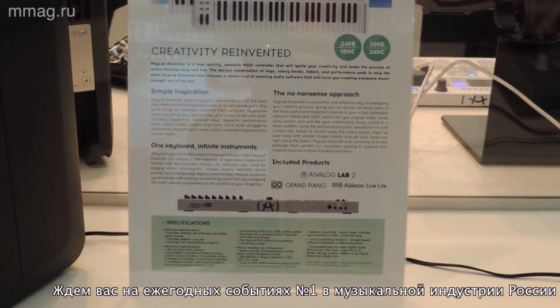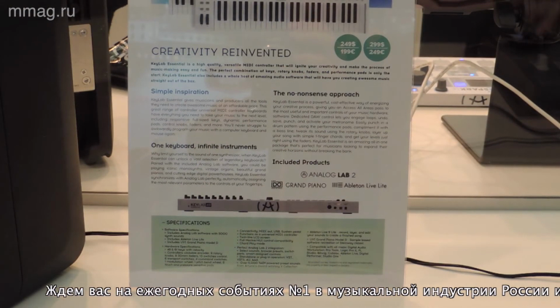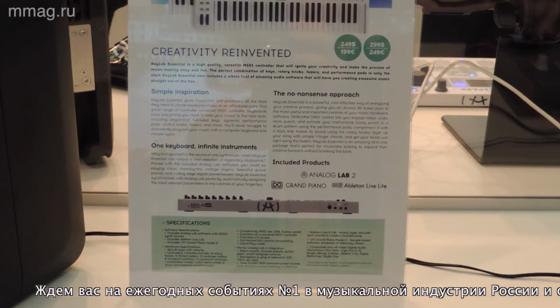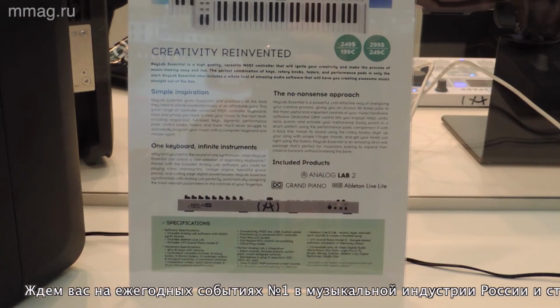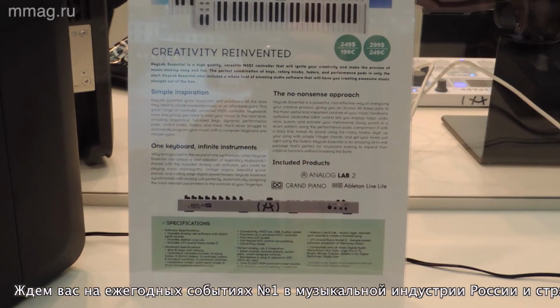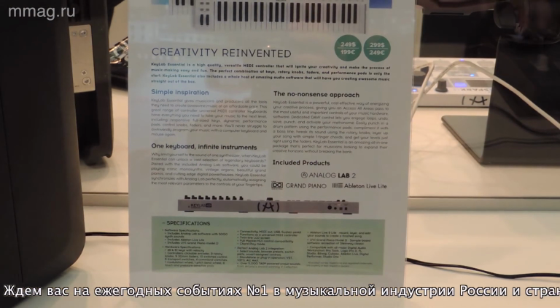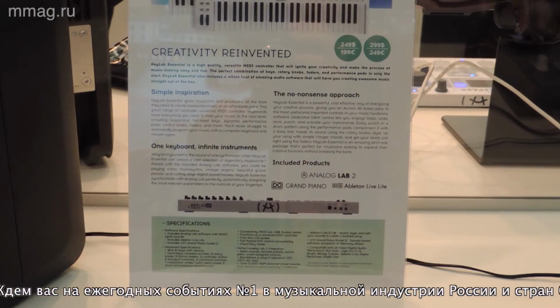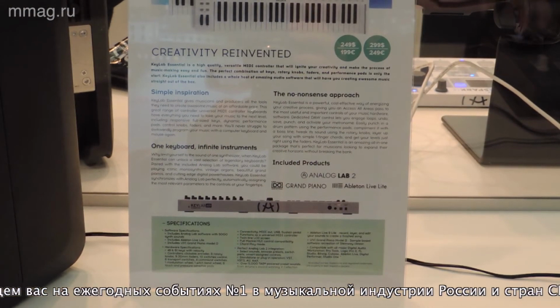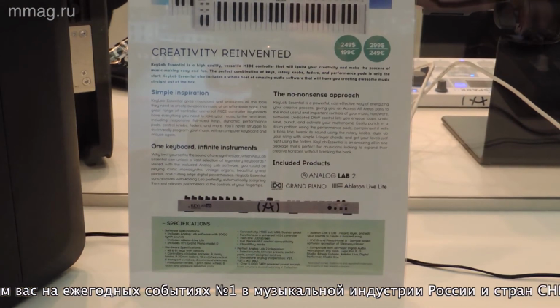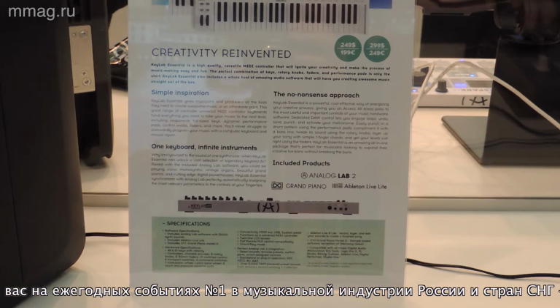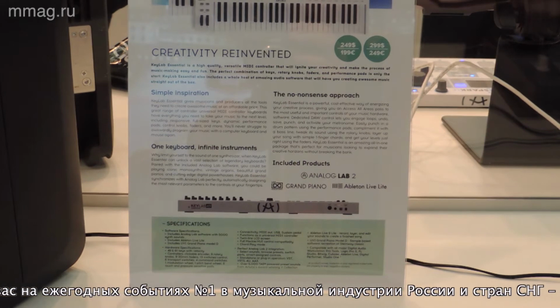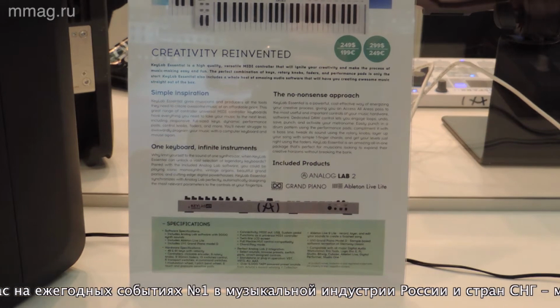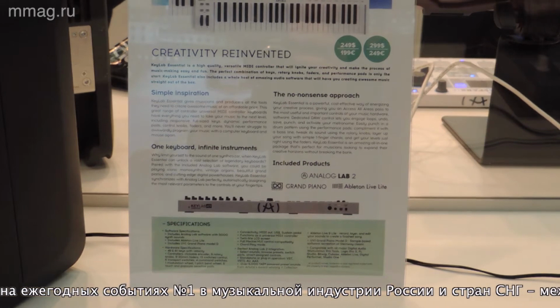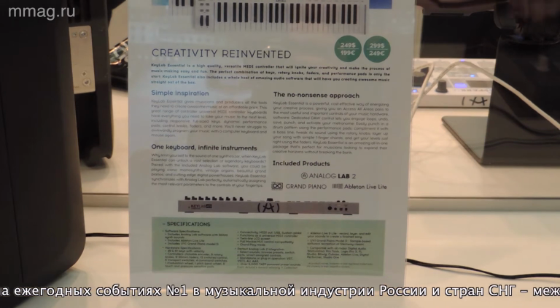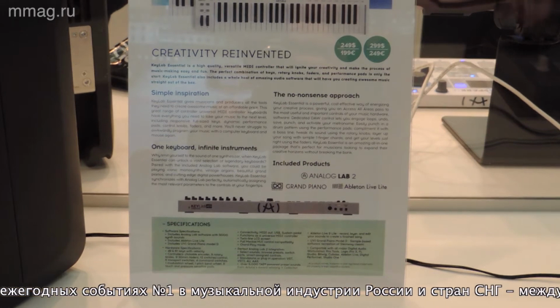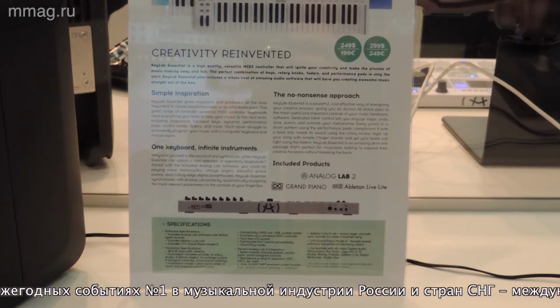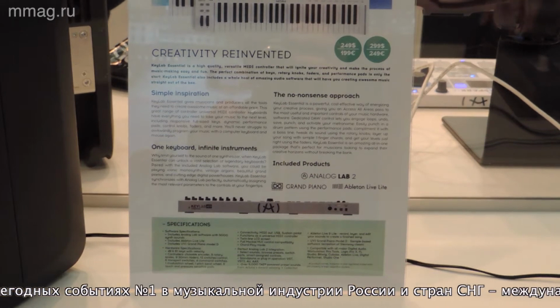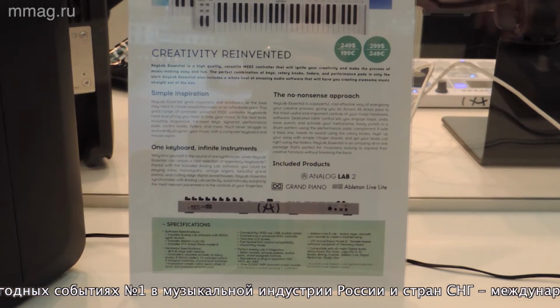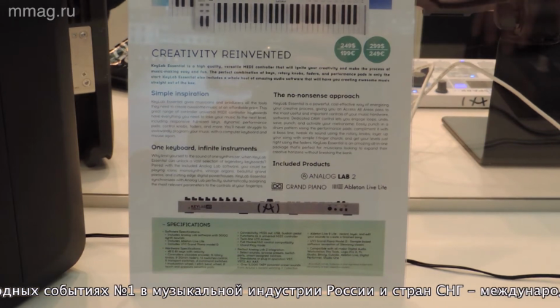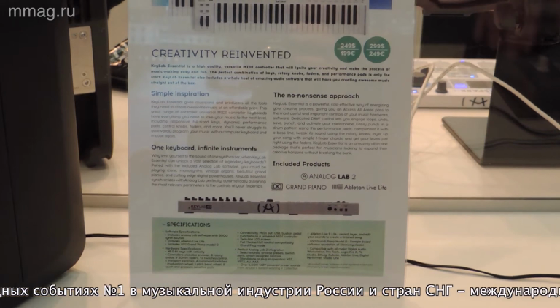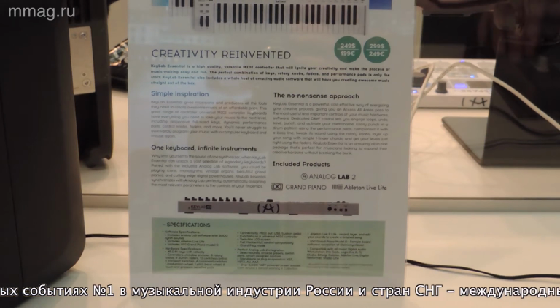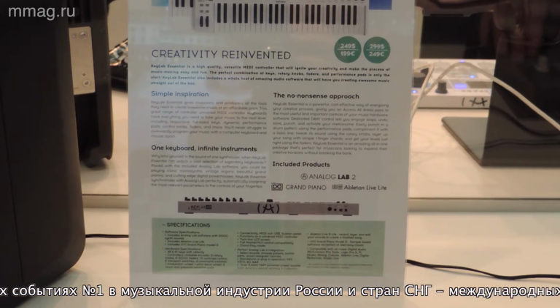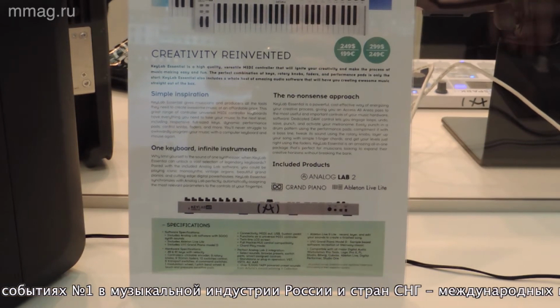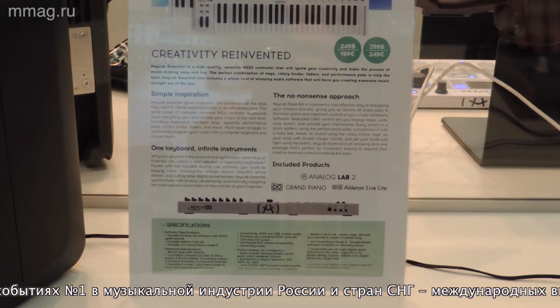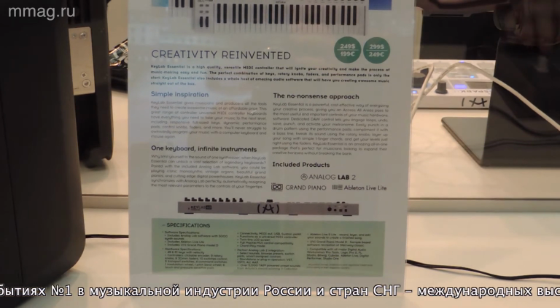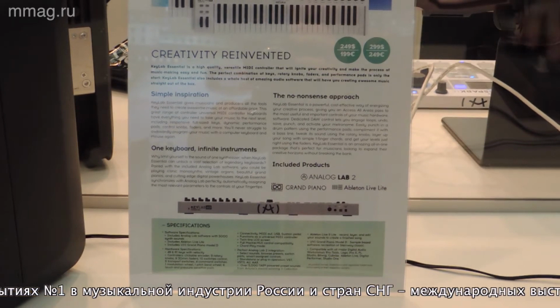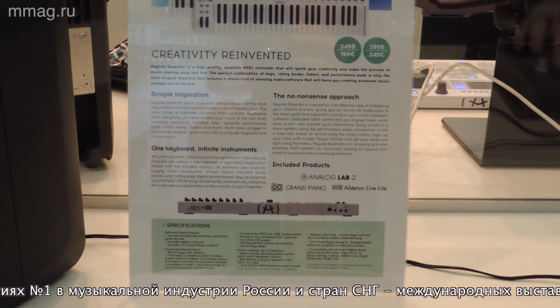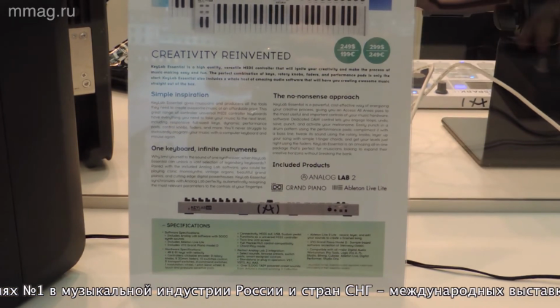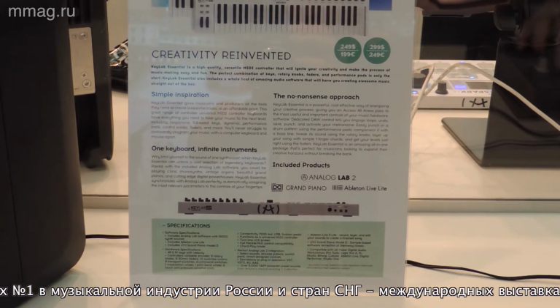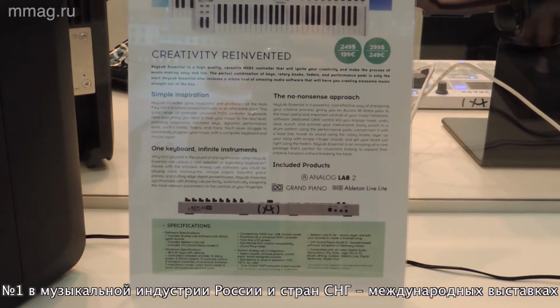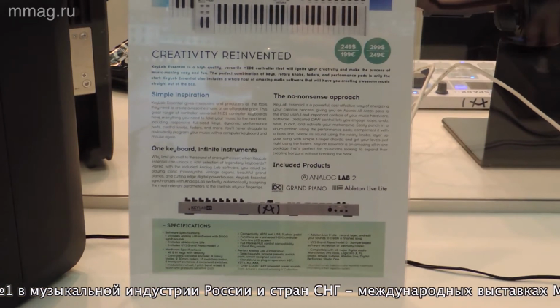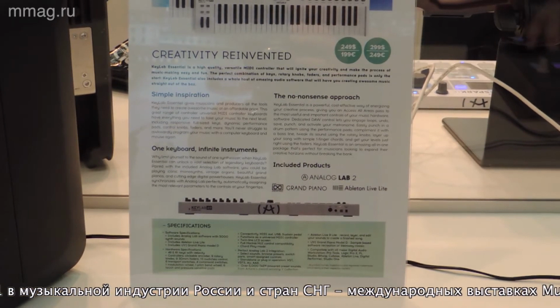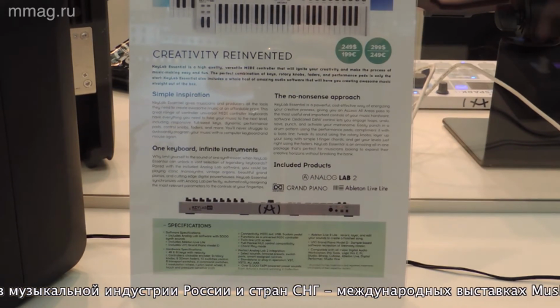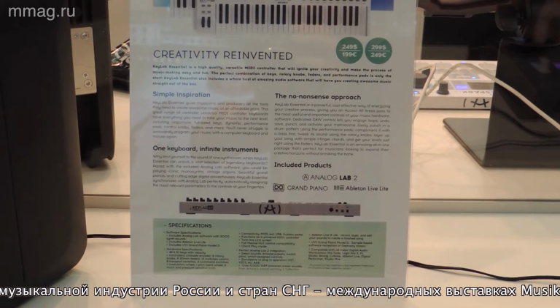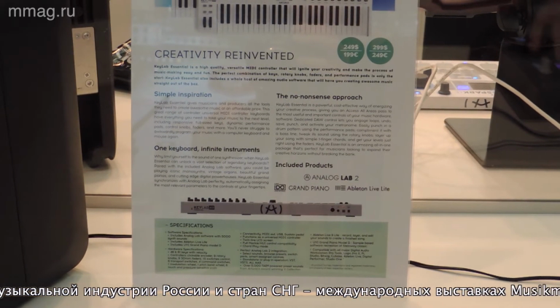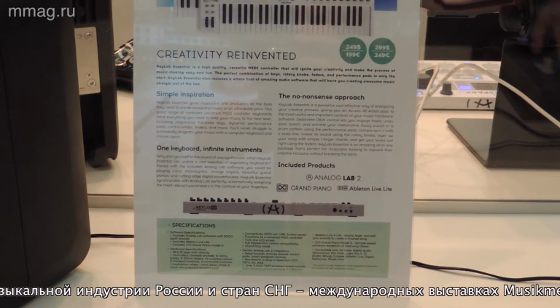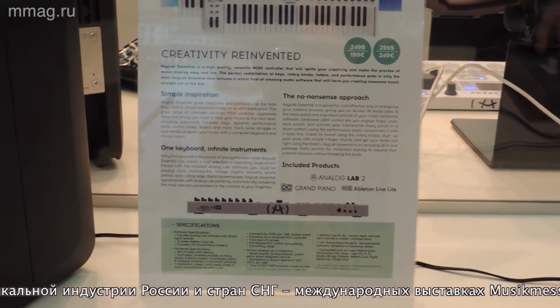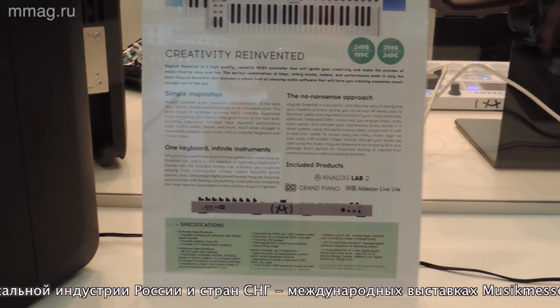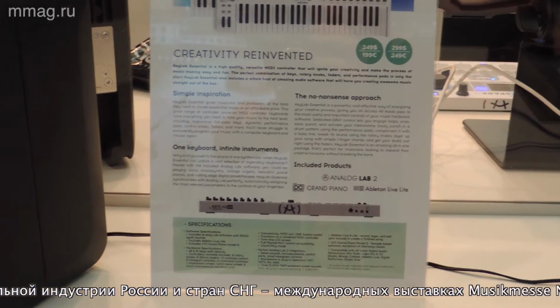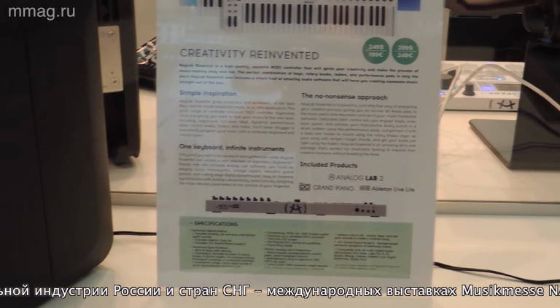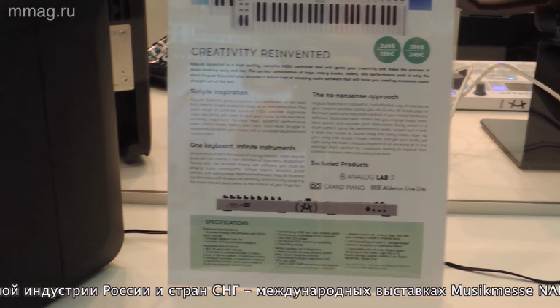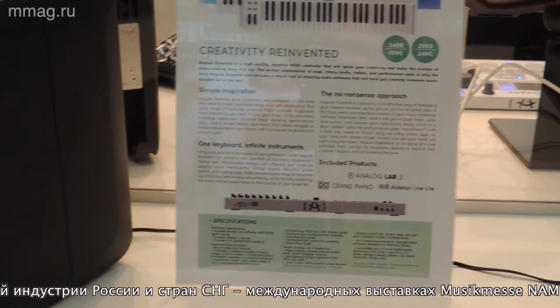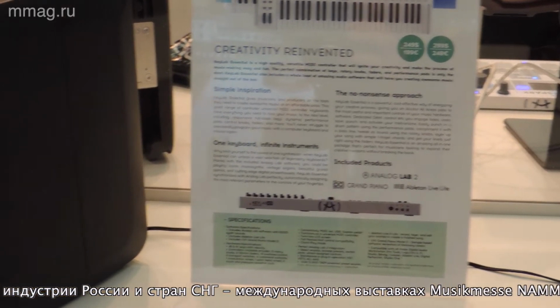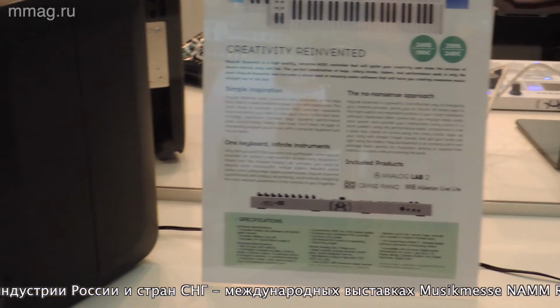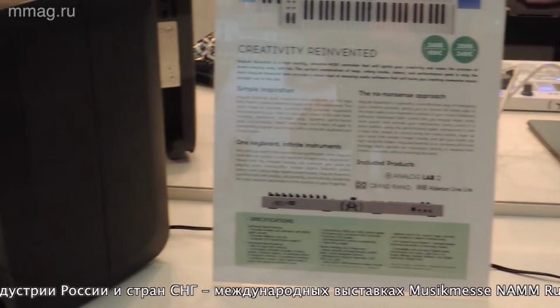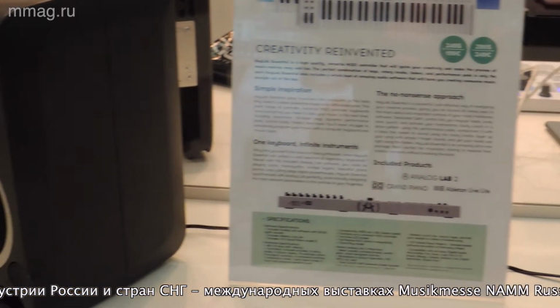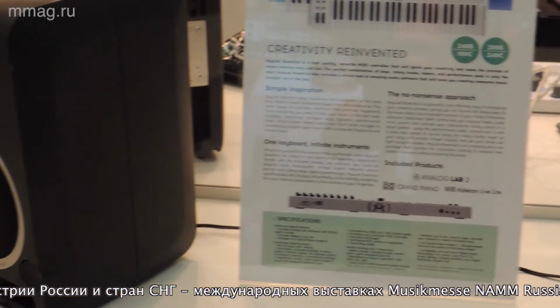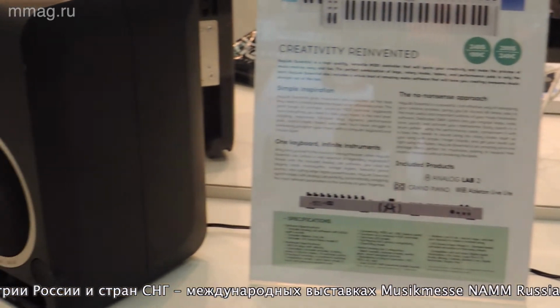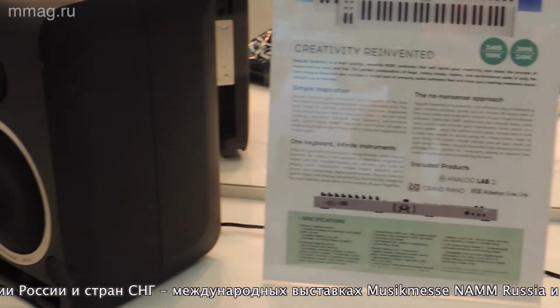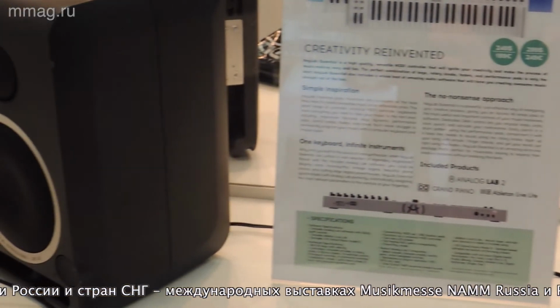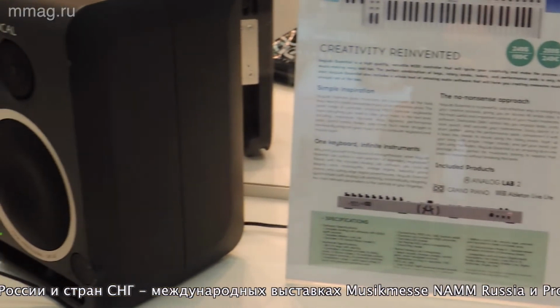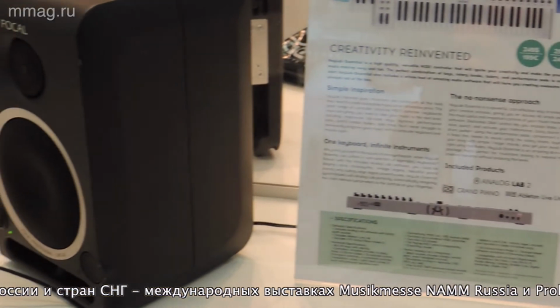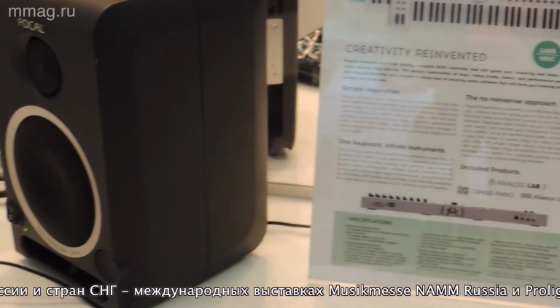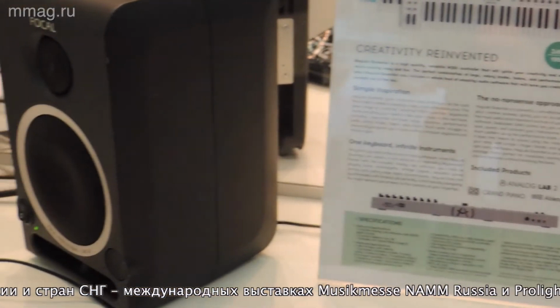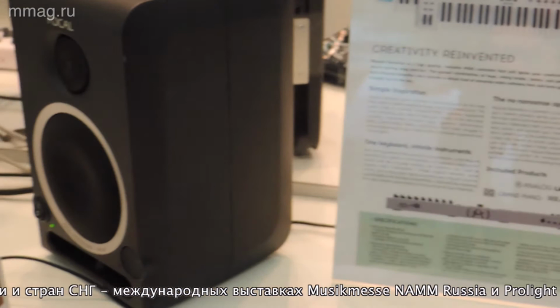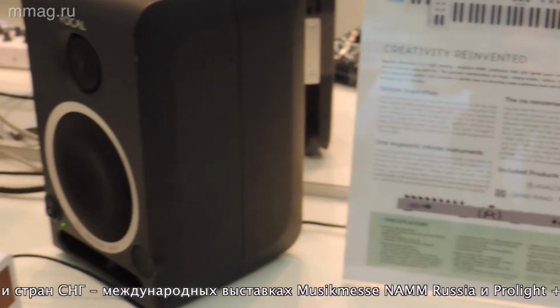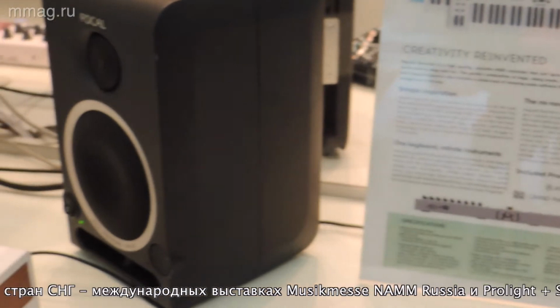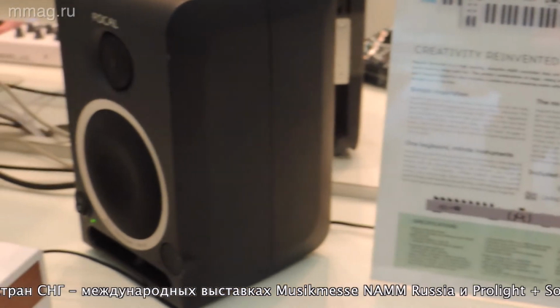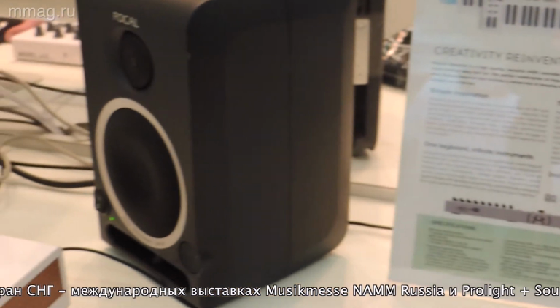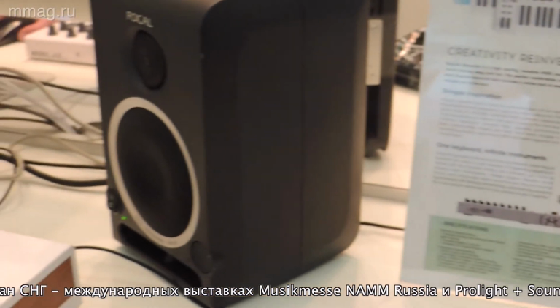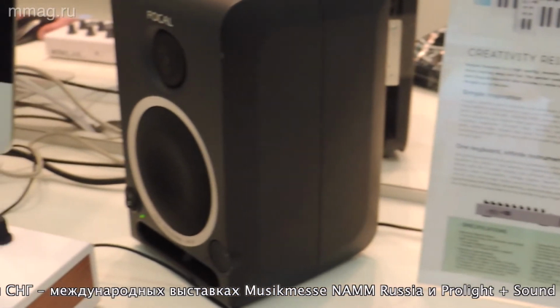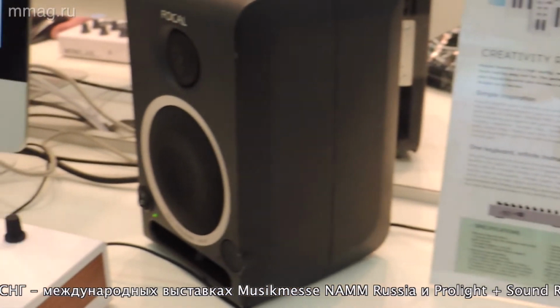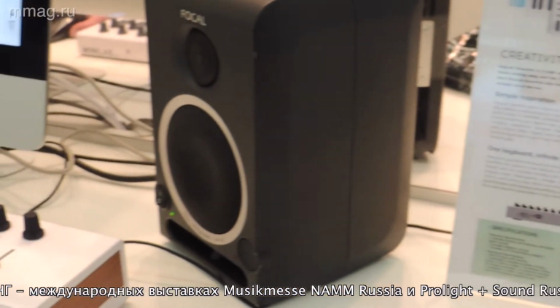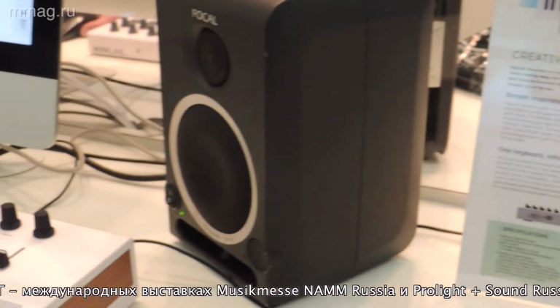49 and 61 keys, which respond to key press velocity and aftertouch pressure. Also, there are 9 encoders.